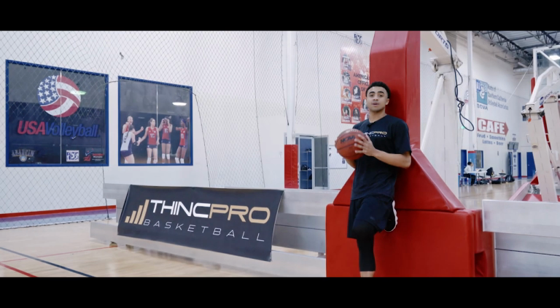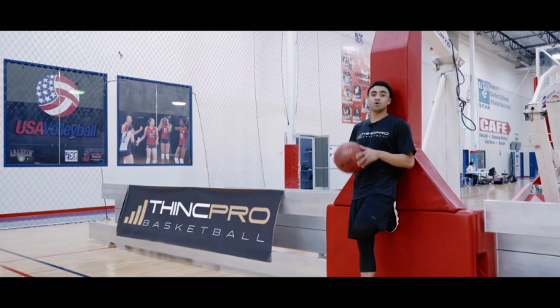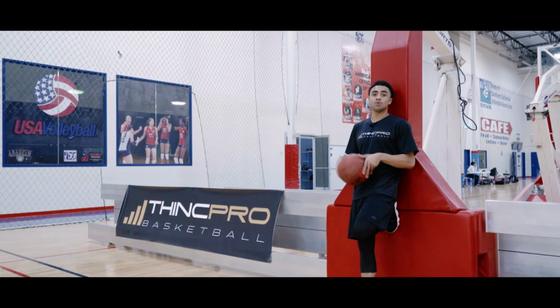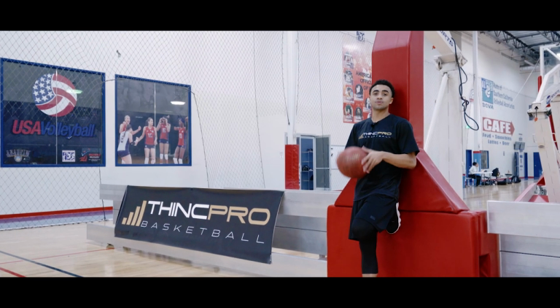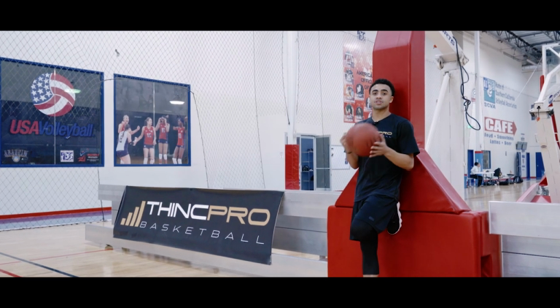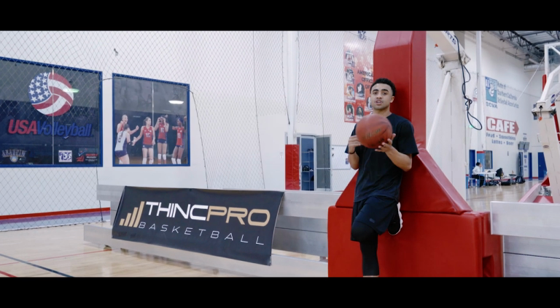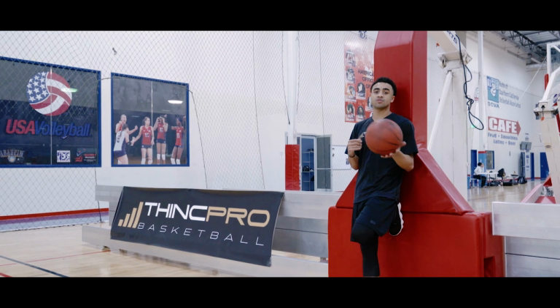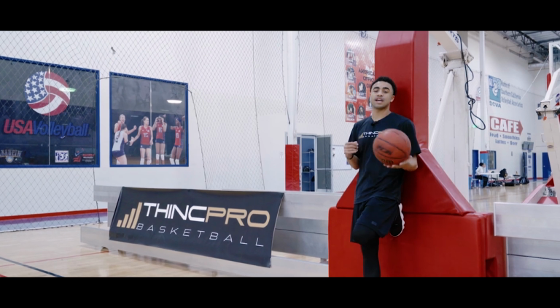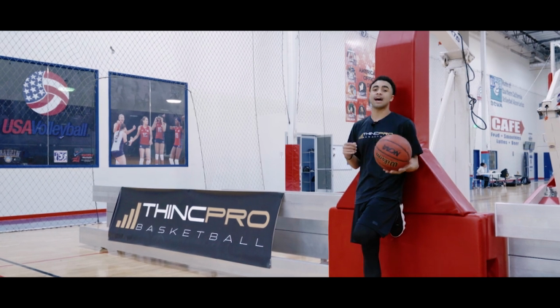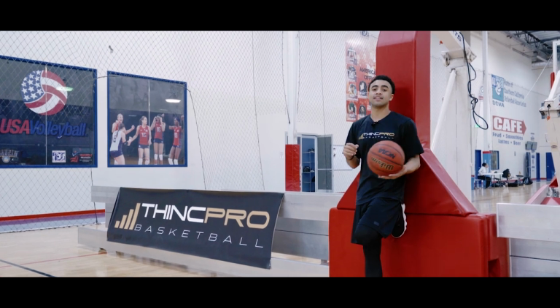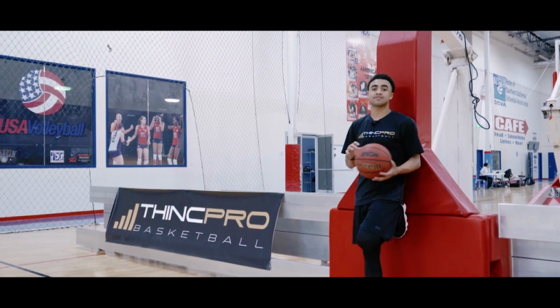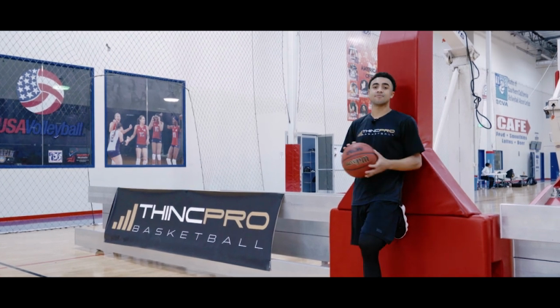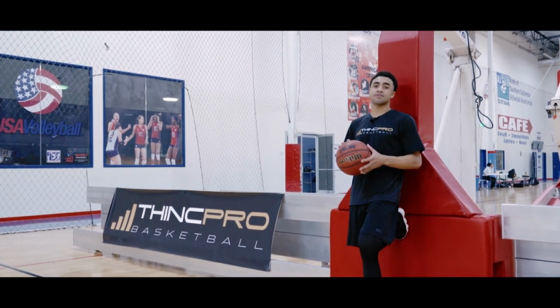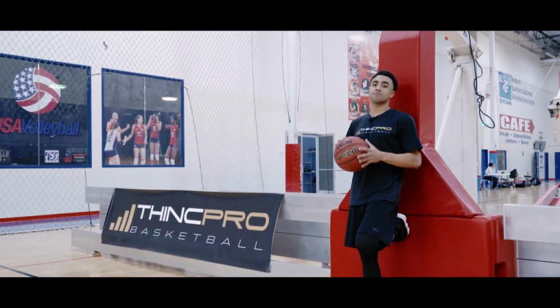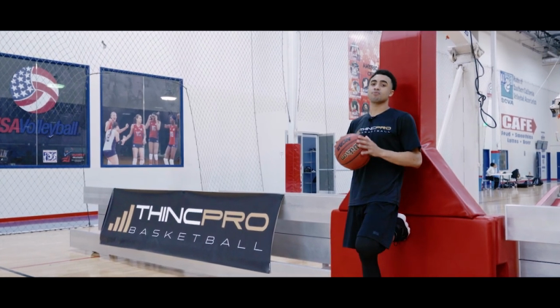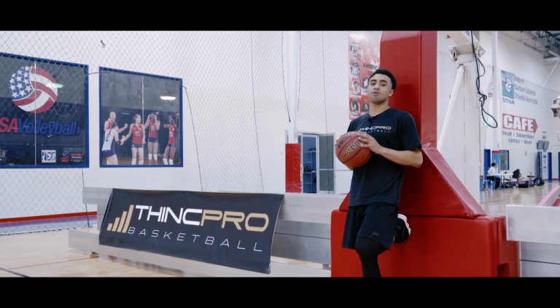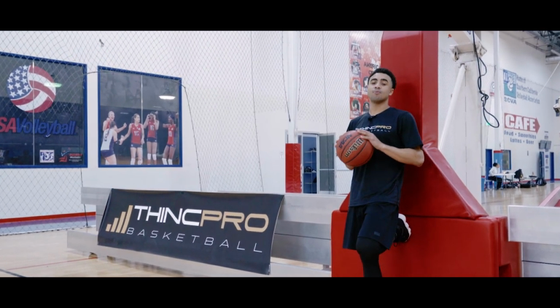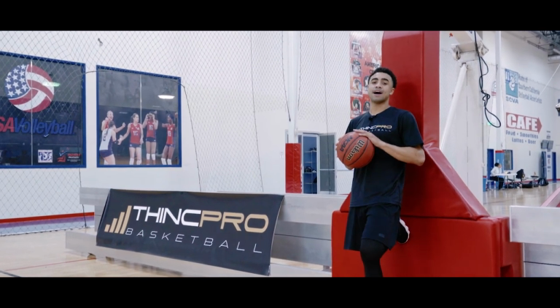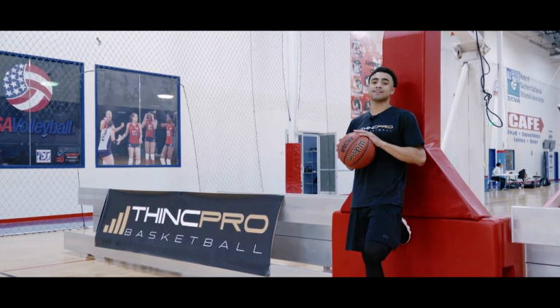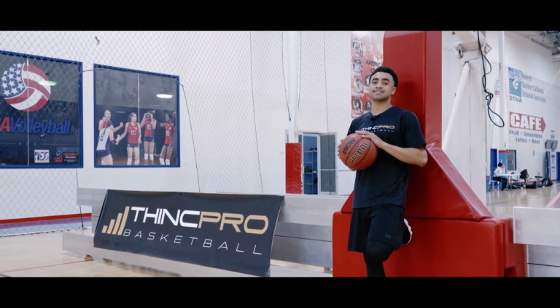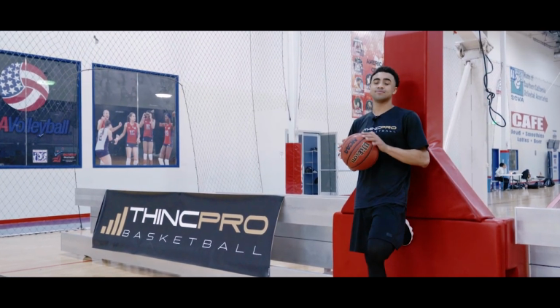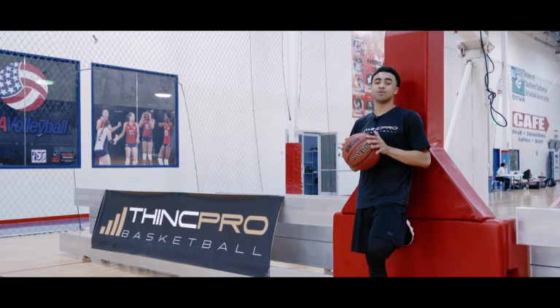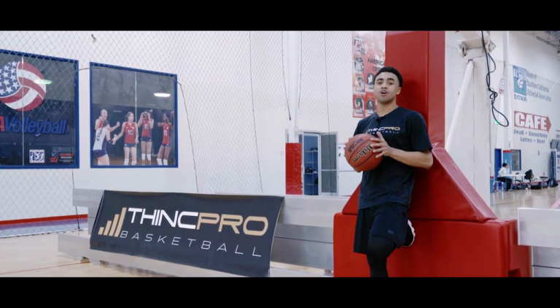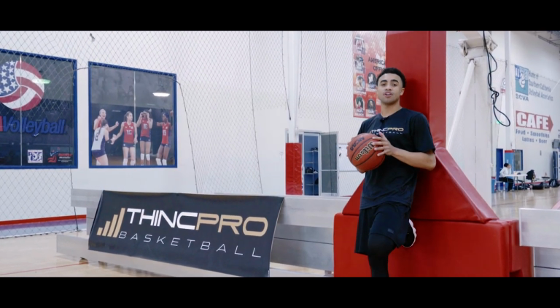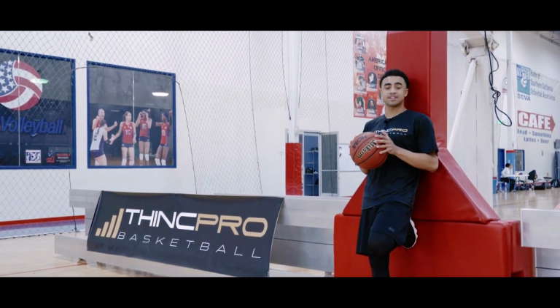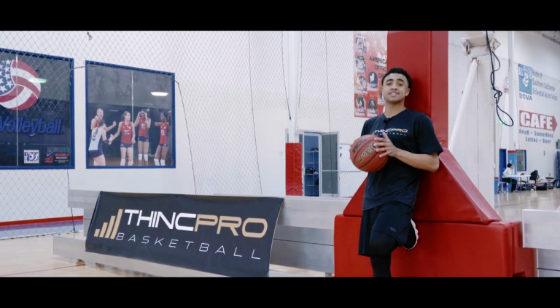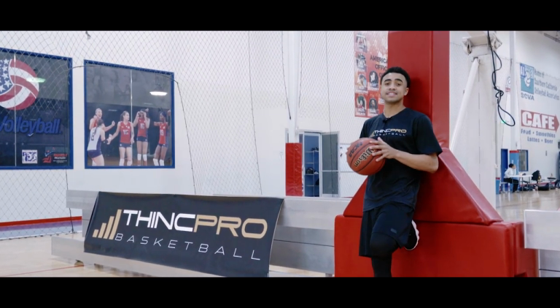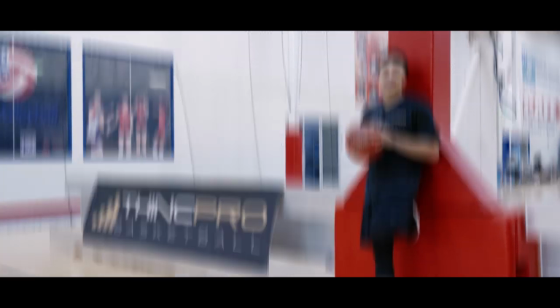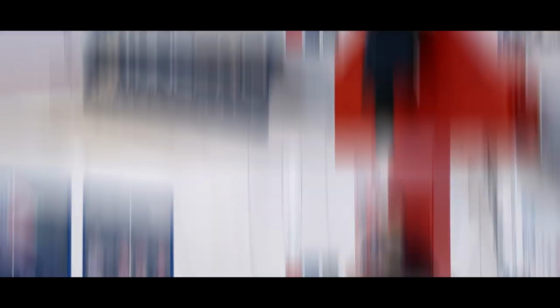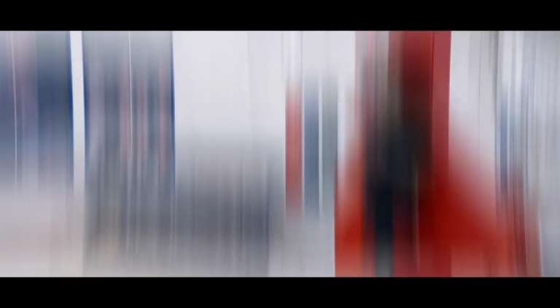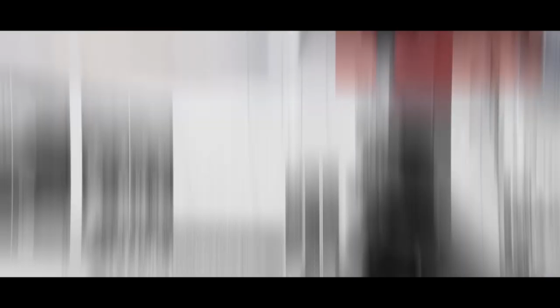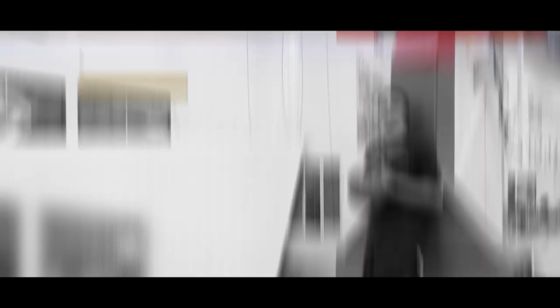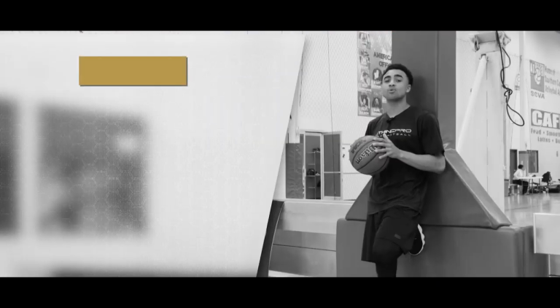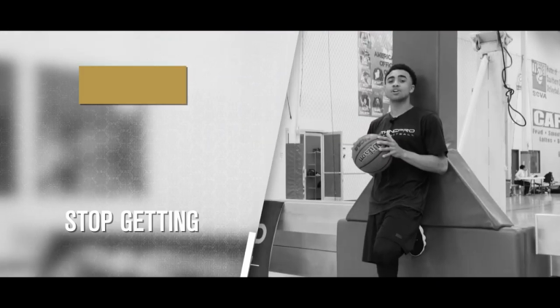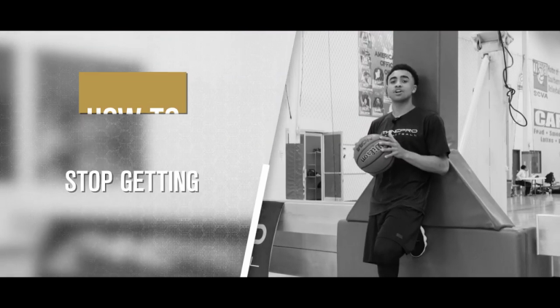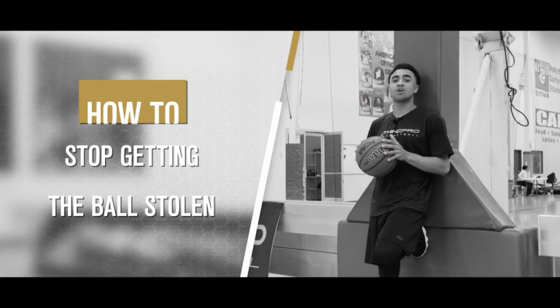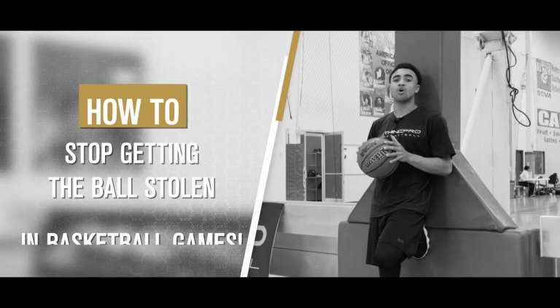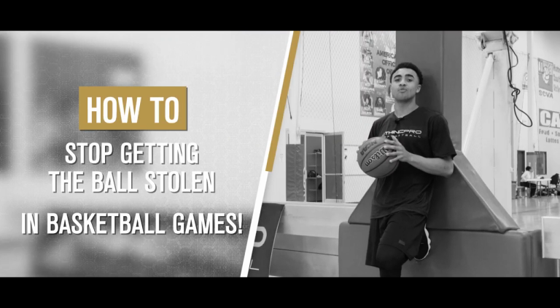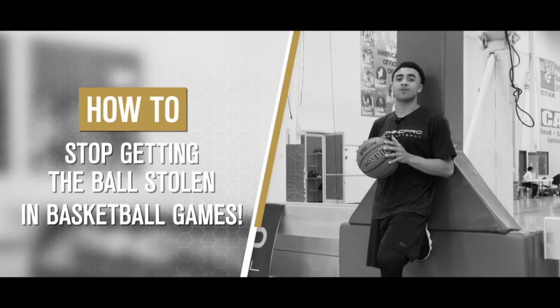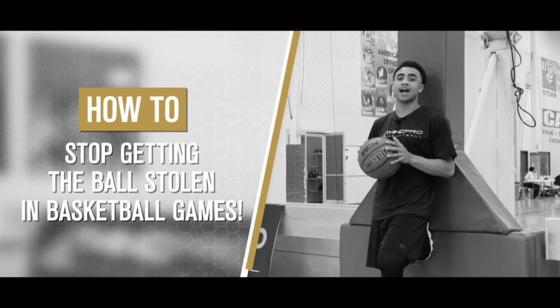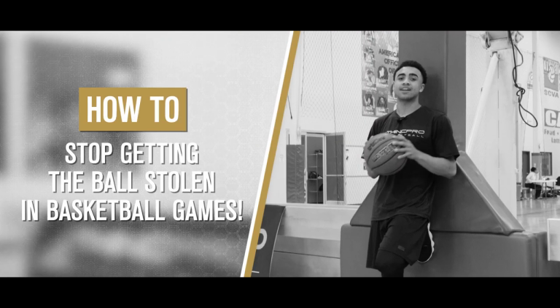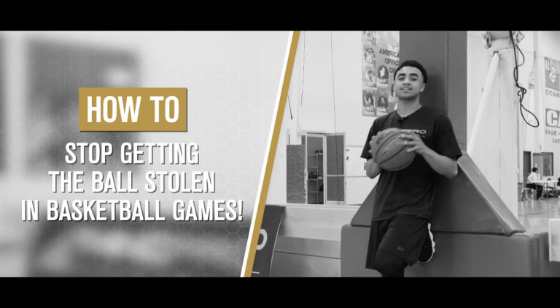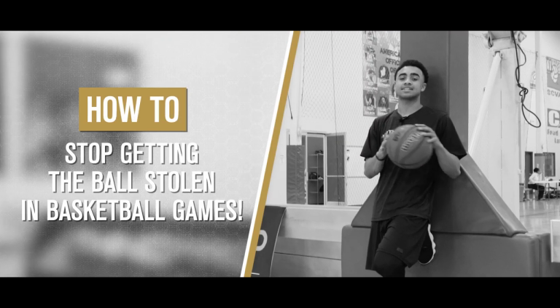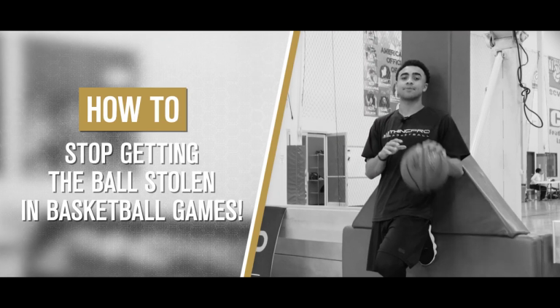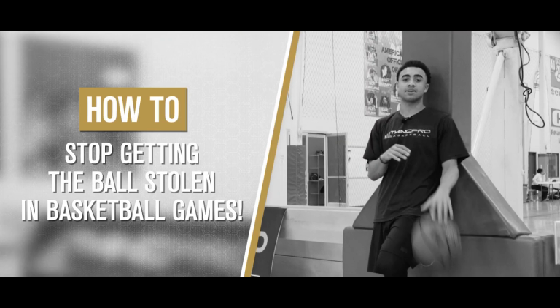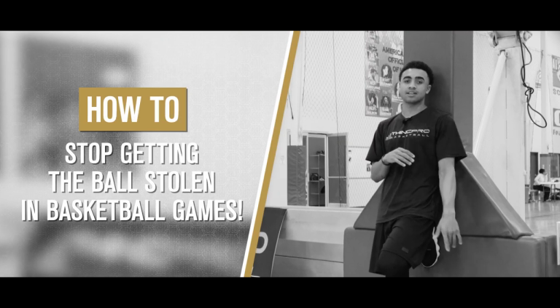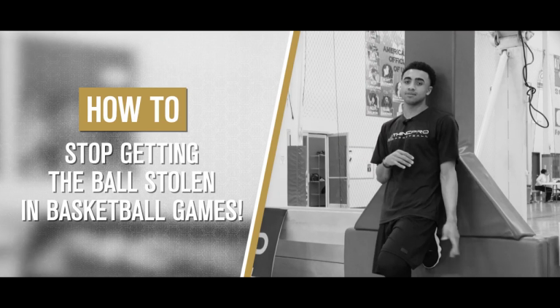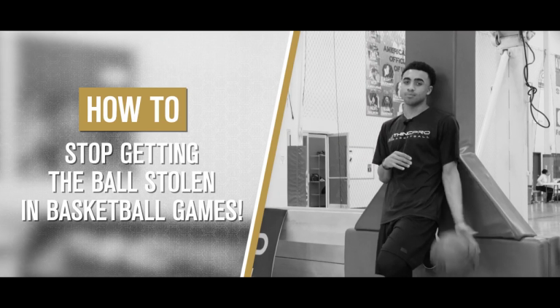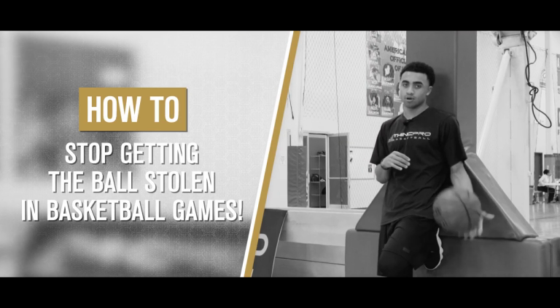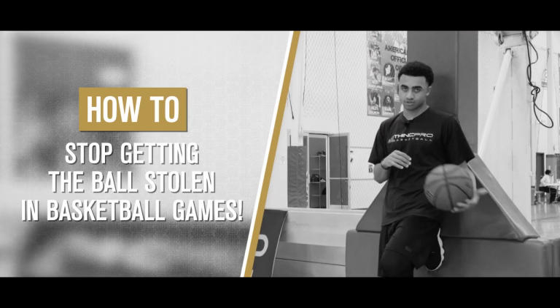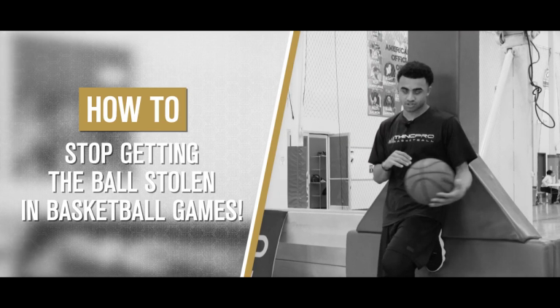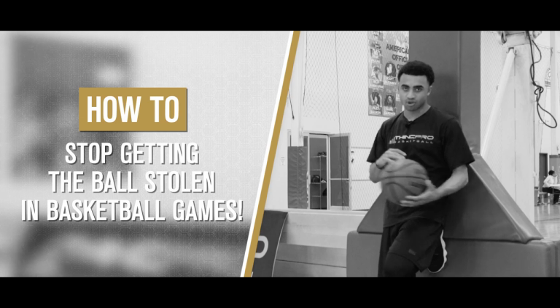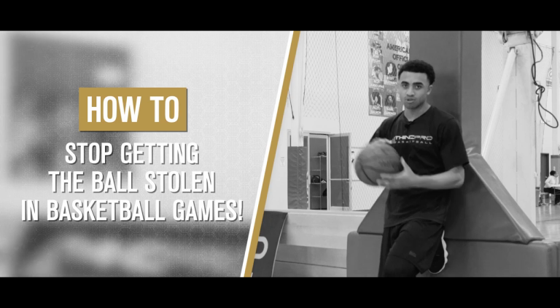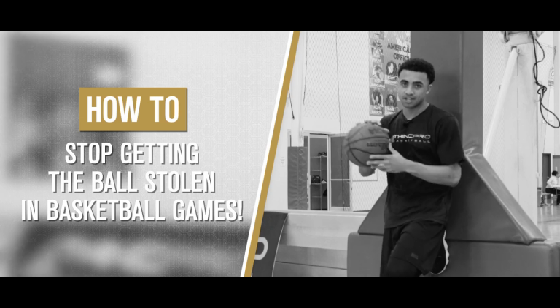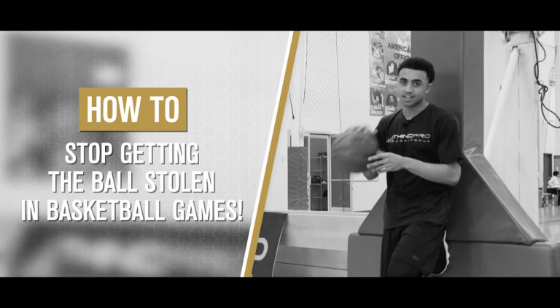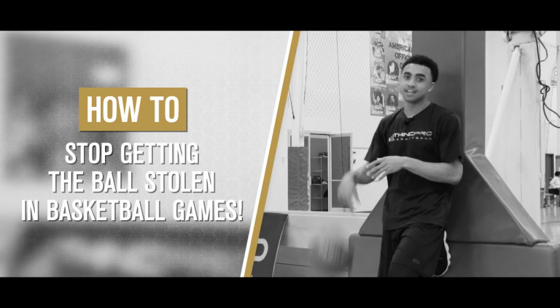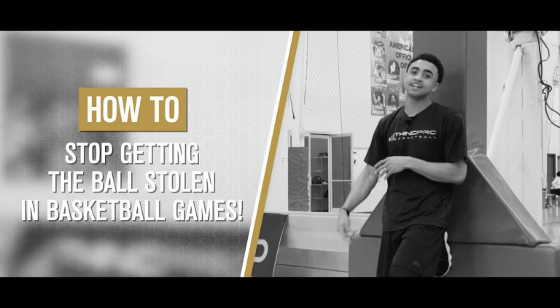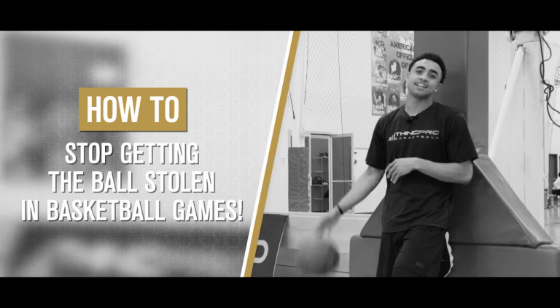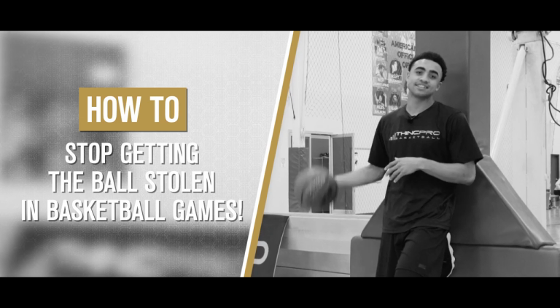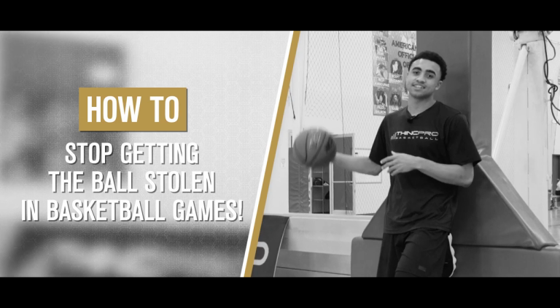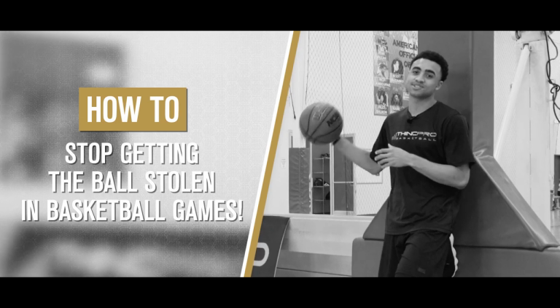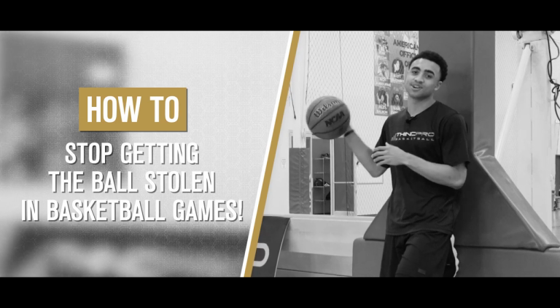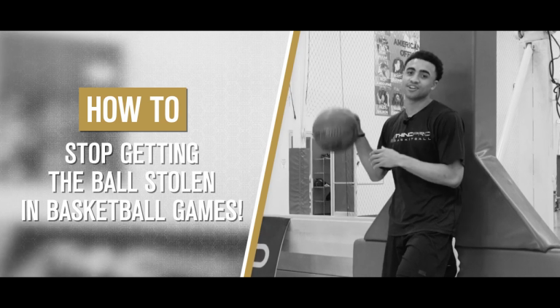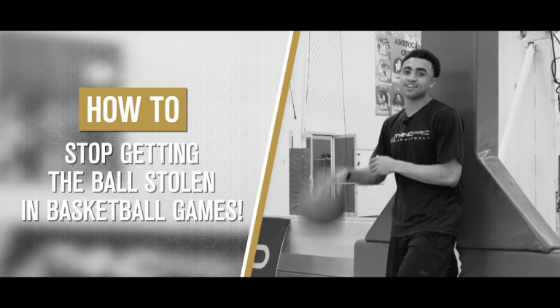What's up, Hoopers? It's Coach Alex from Think Pro Basketball, and in today's video, we're going to go over how to stop getting the ball stolen. Let's get started.